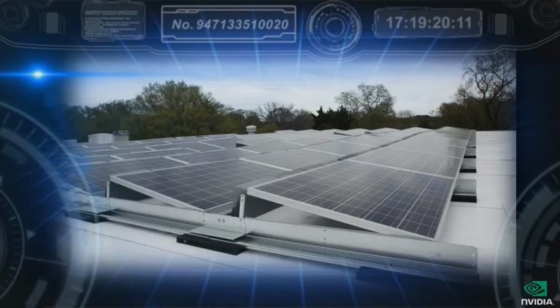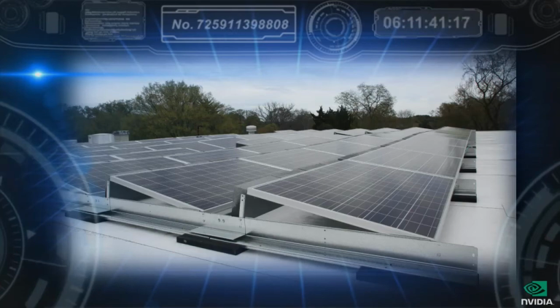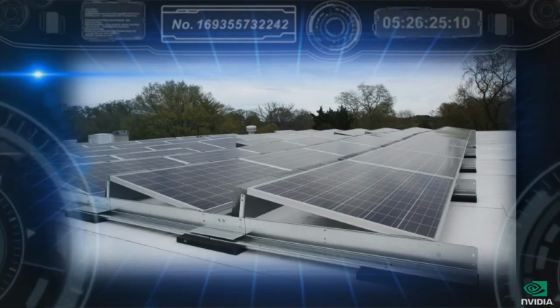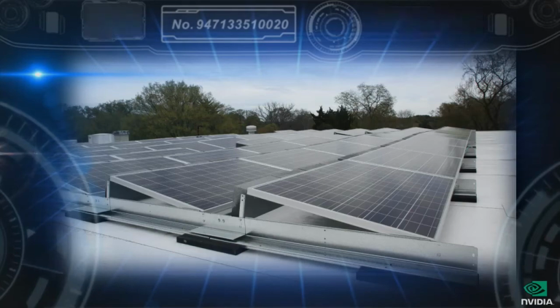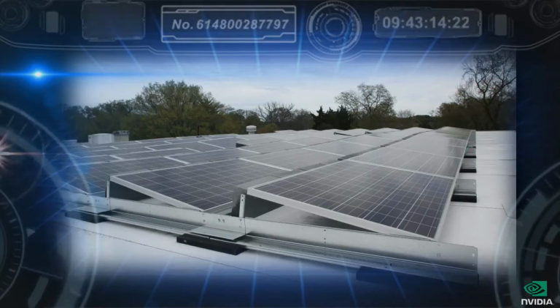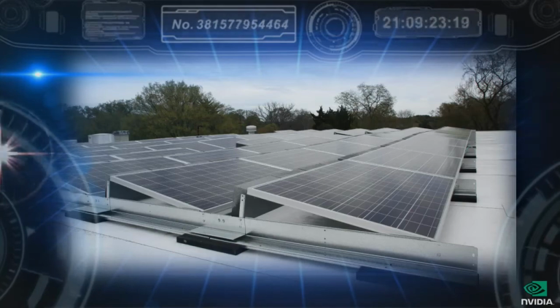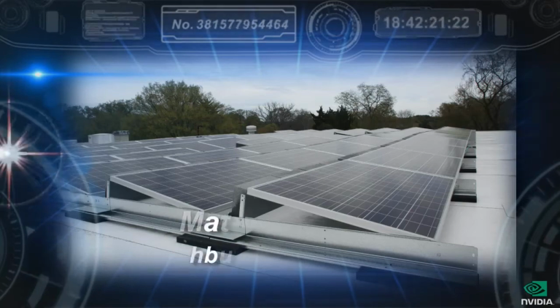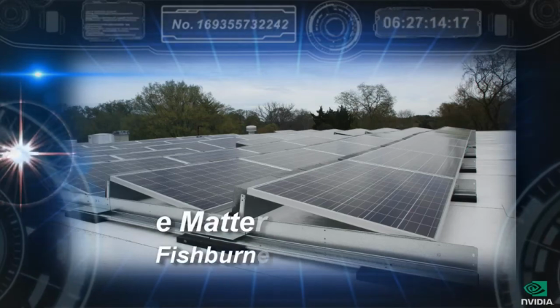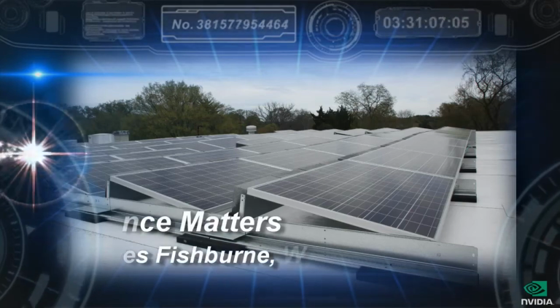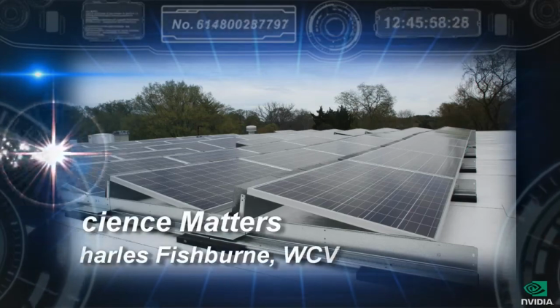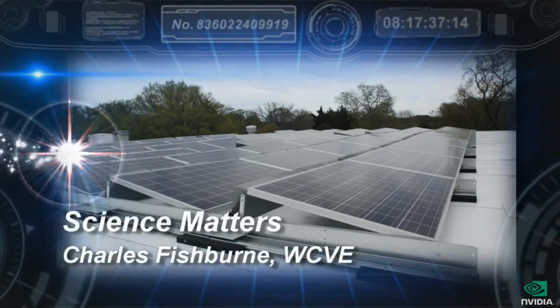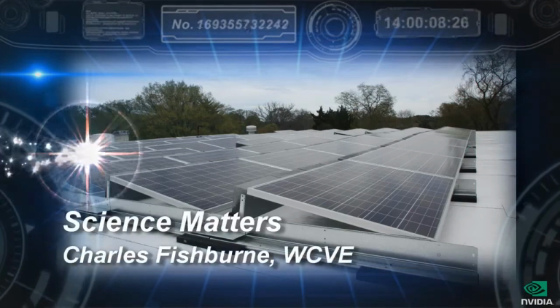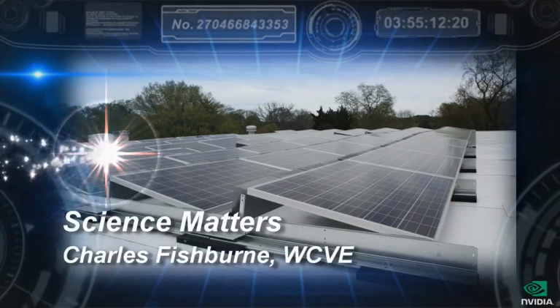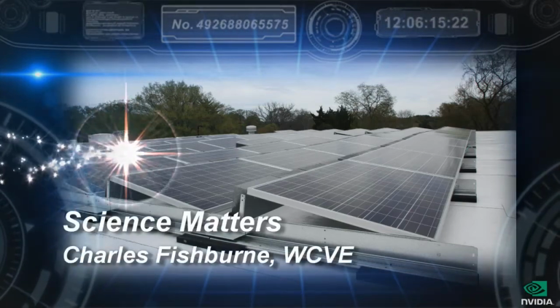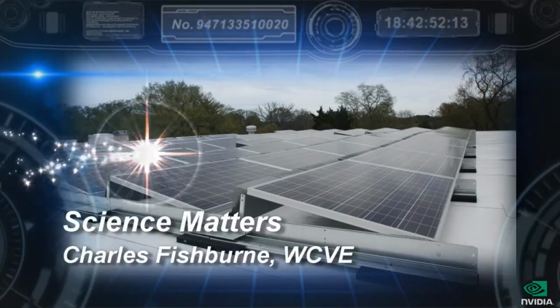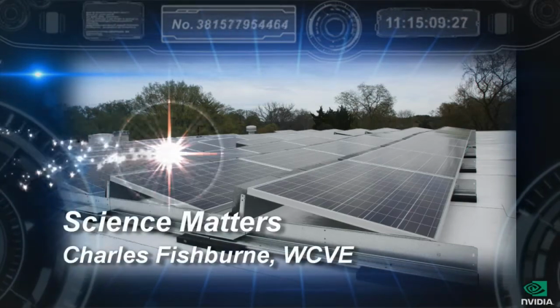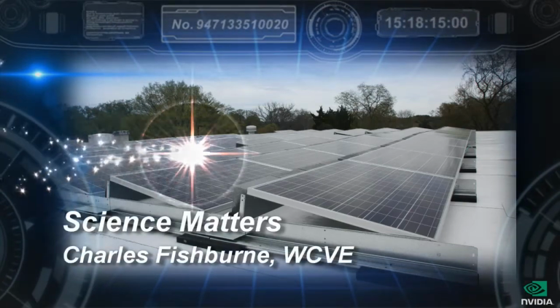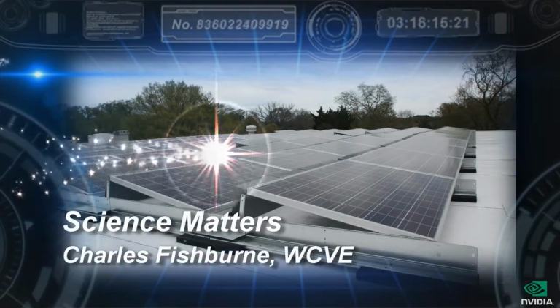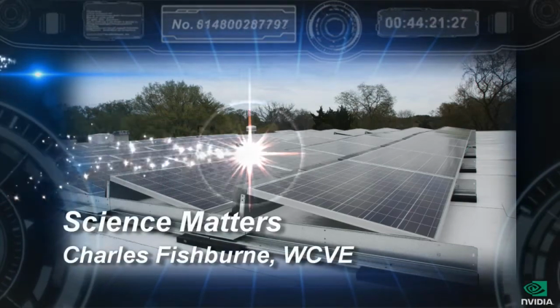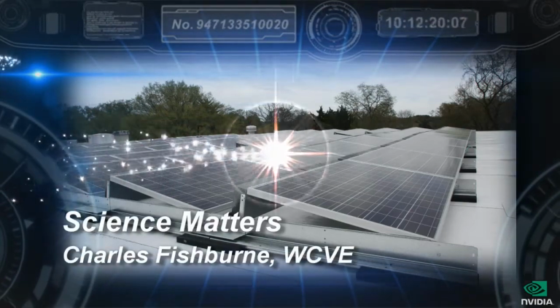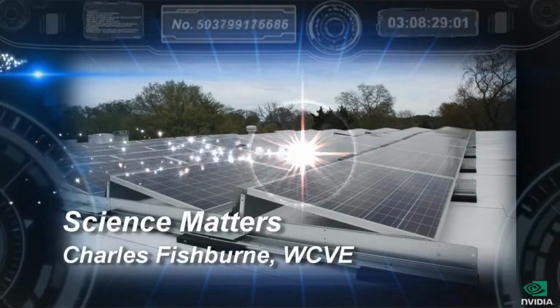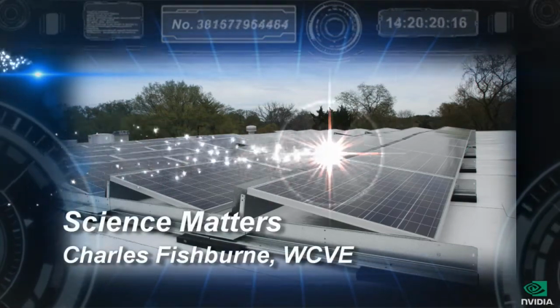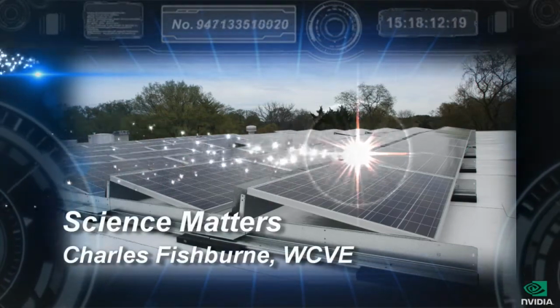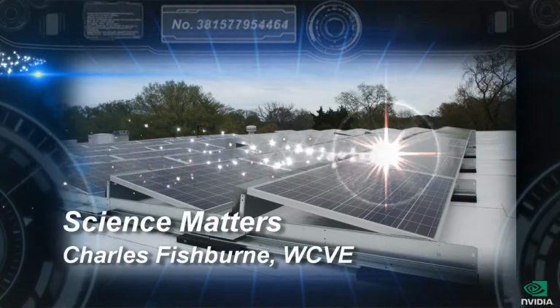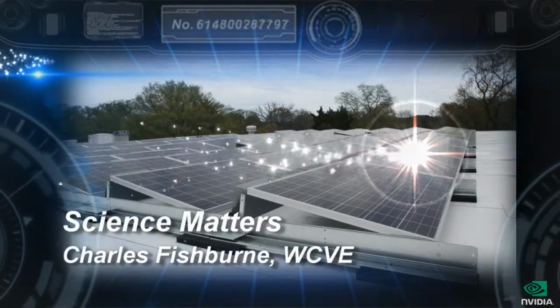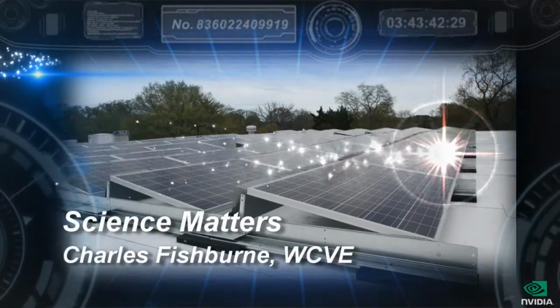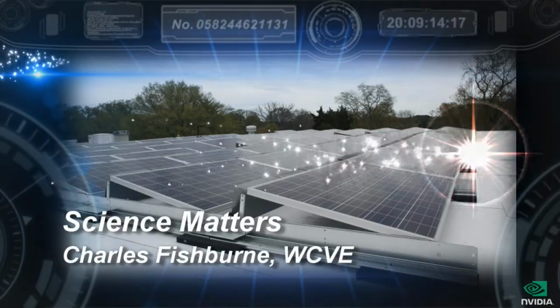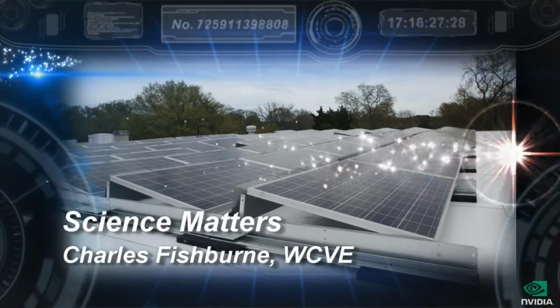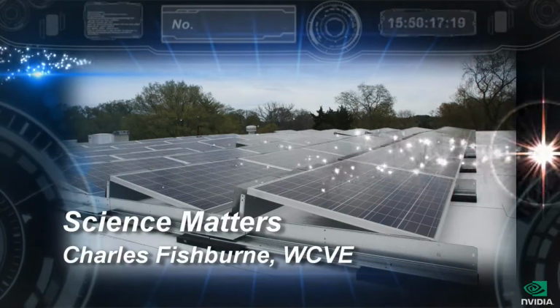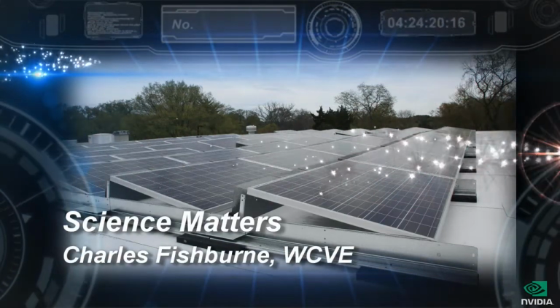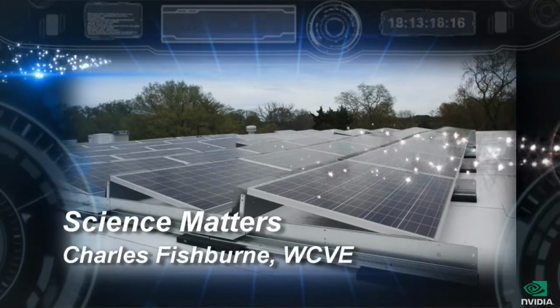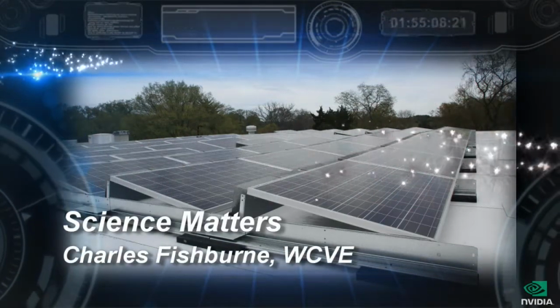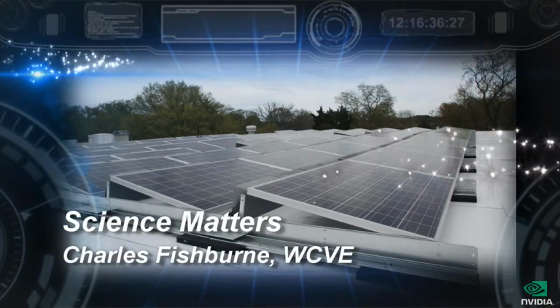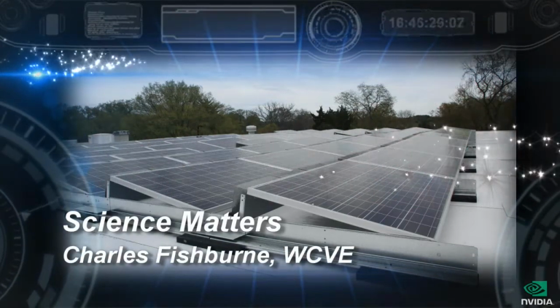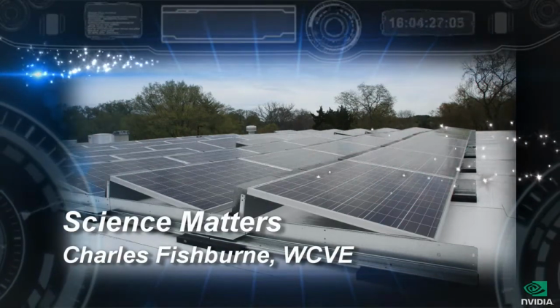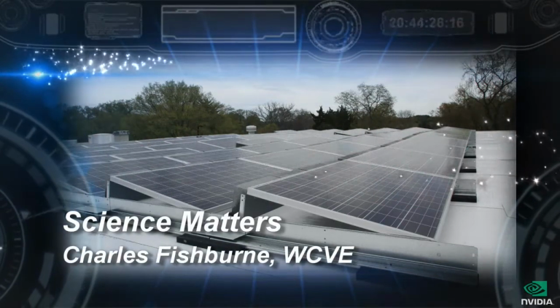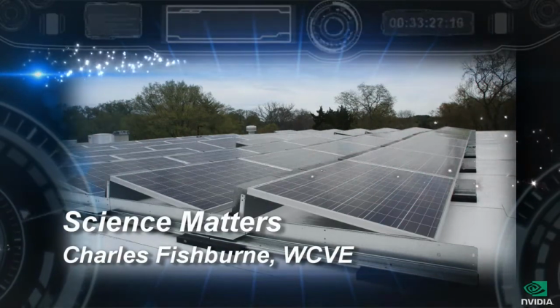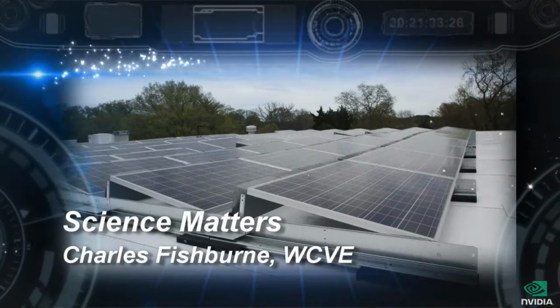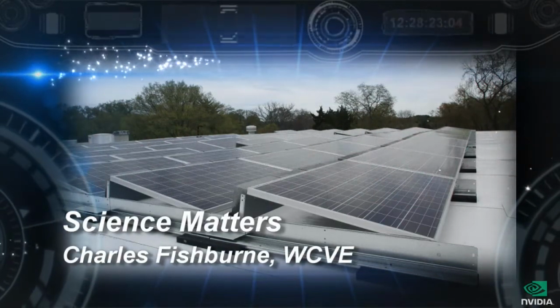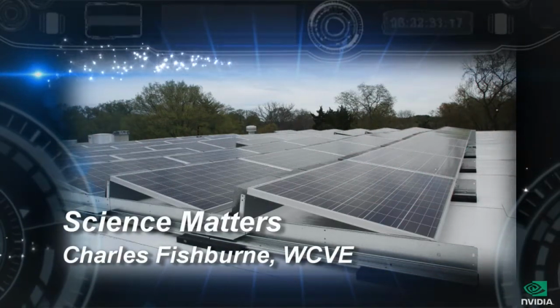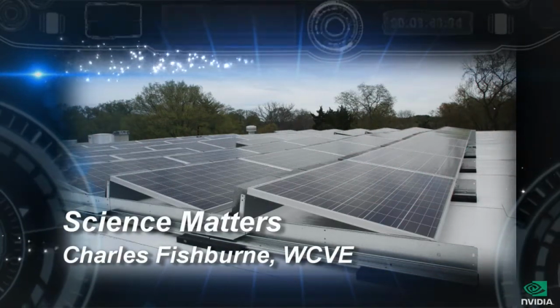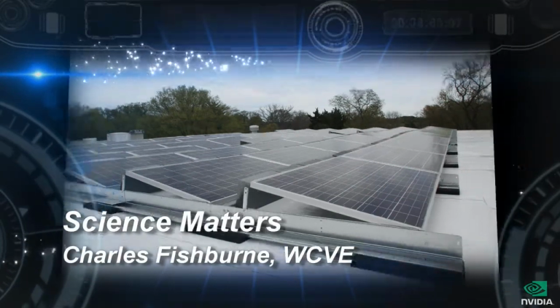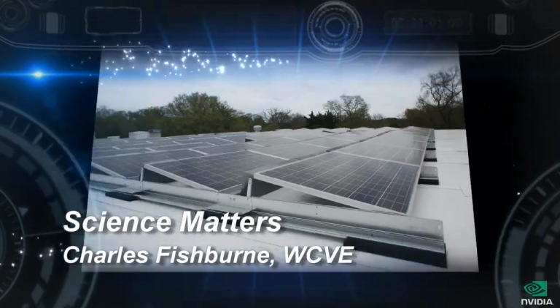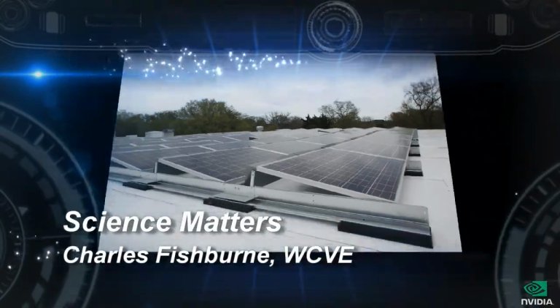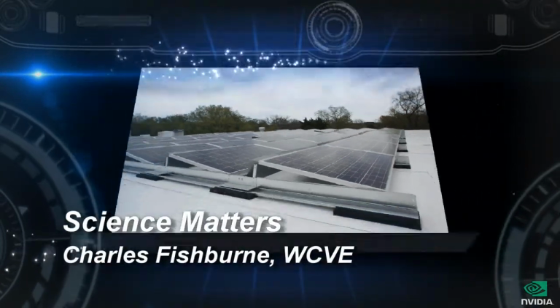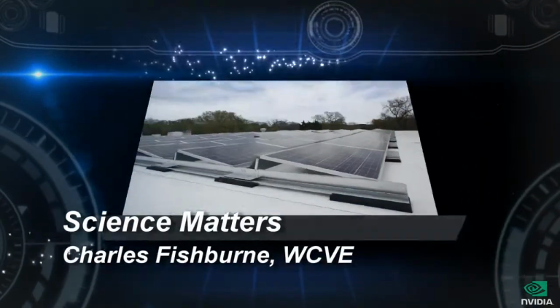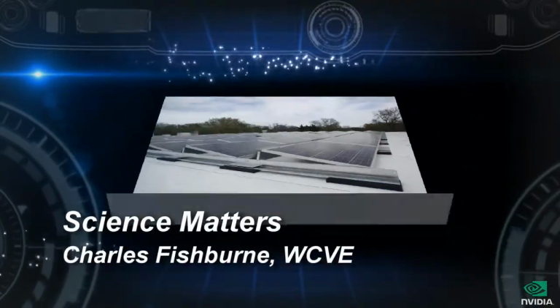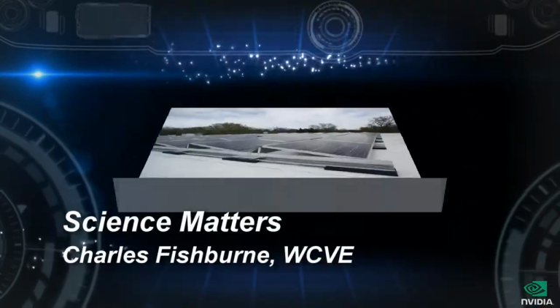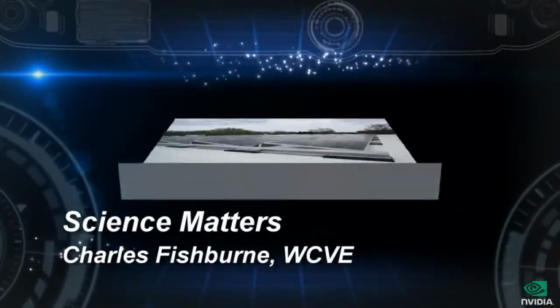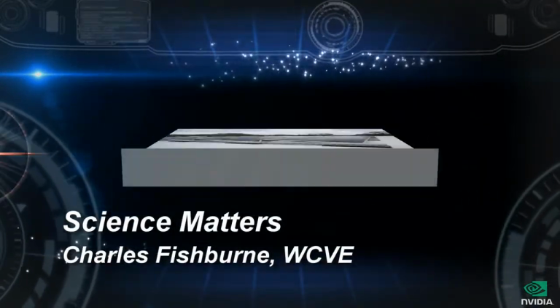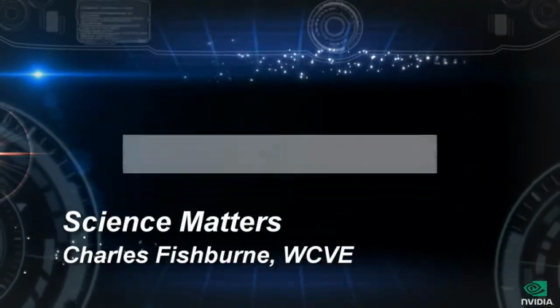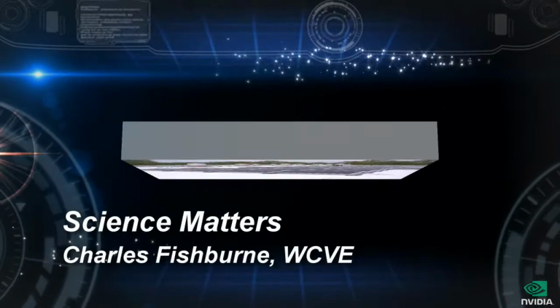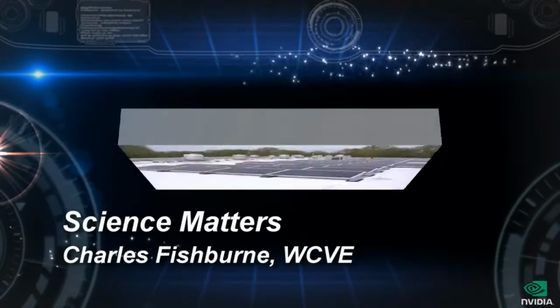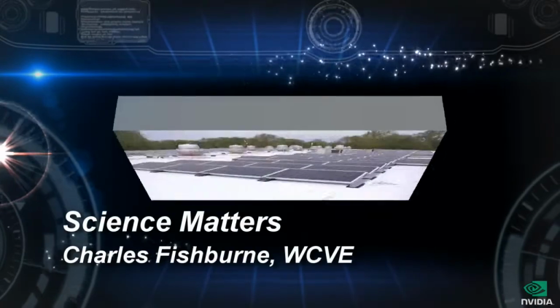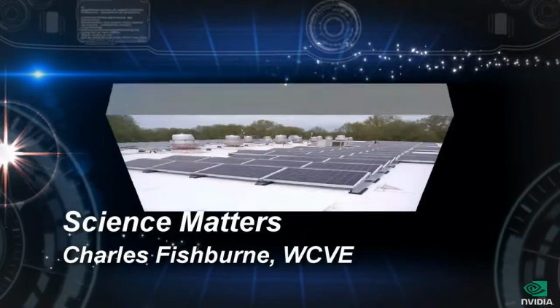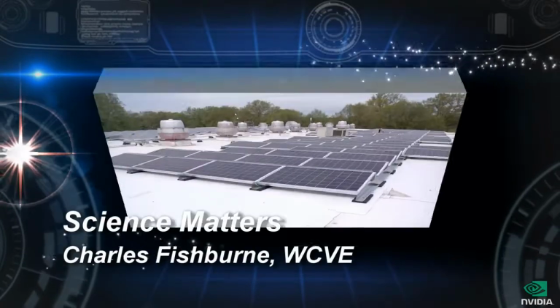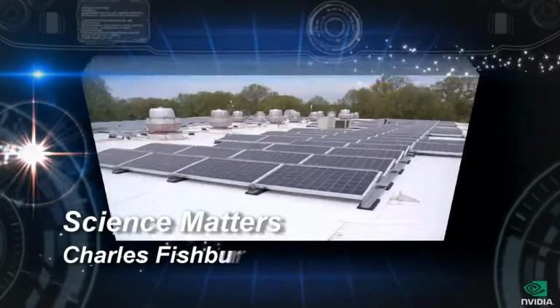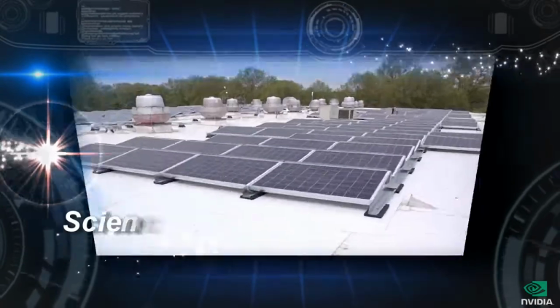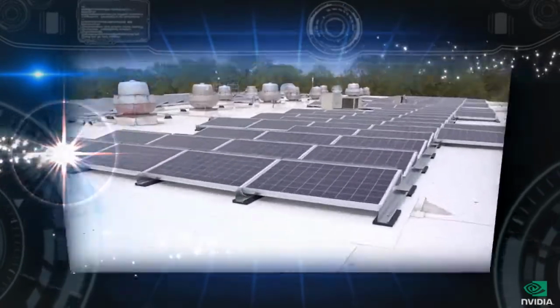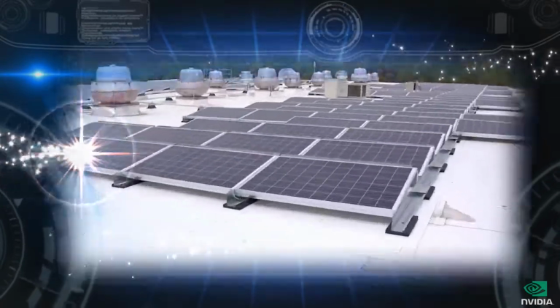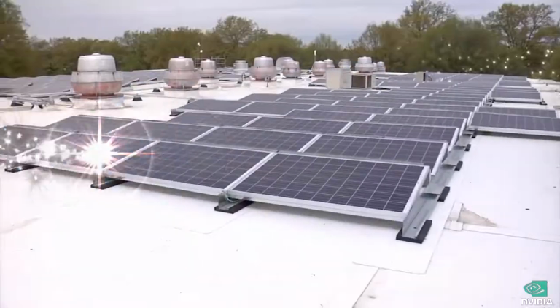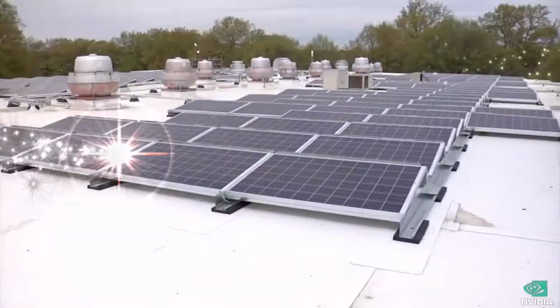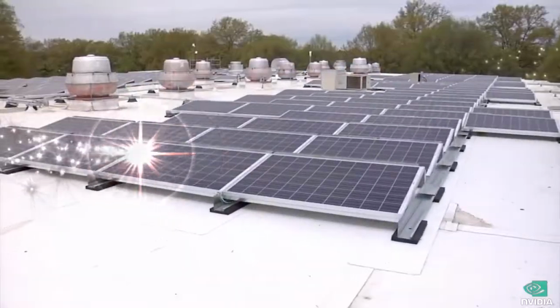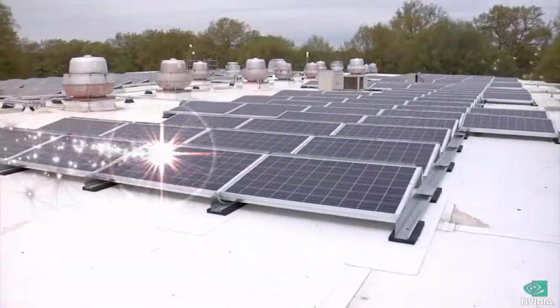The power is clean and it's free, but the panels are pricey and people wonder if they'll ever pay out.